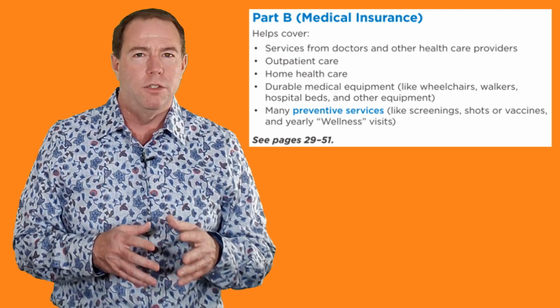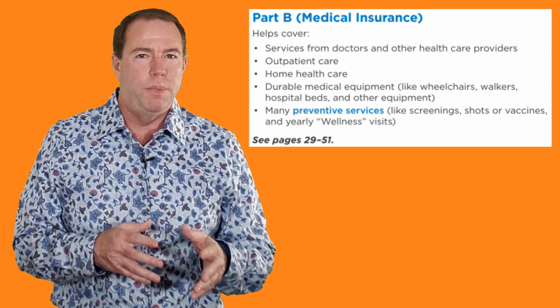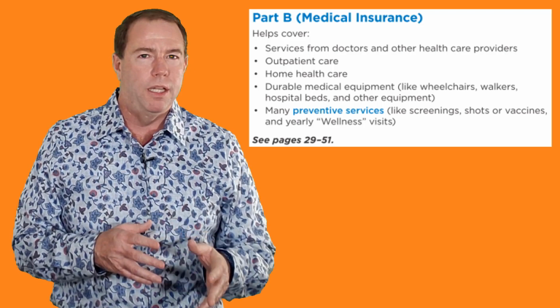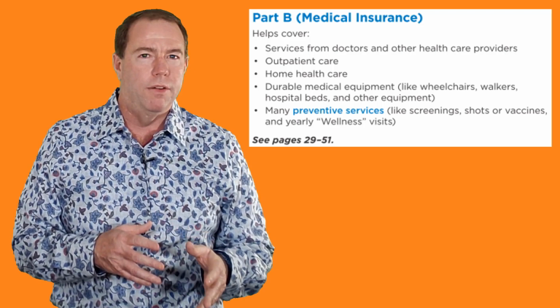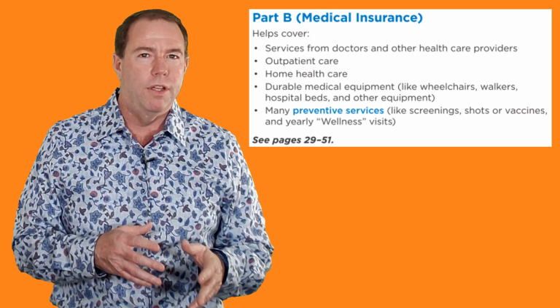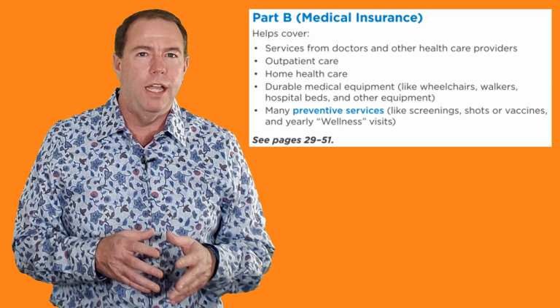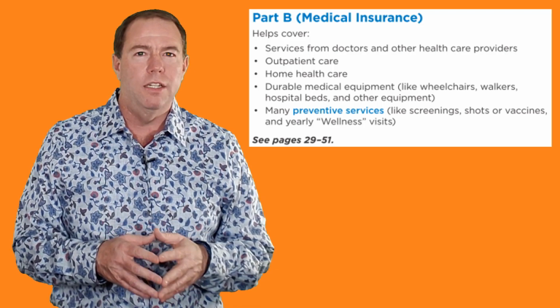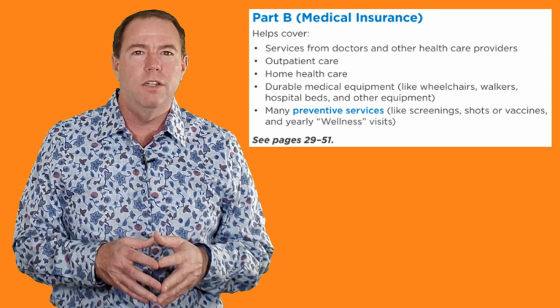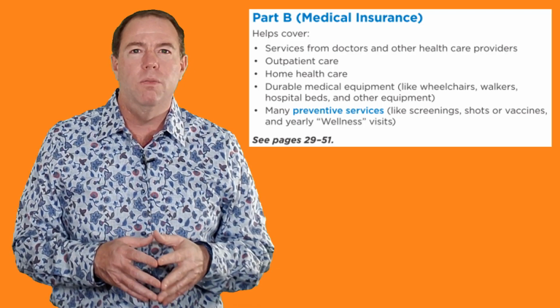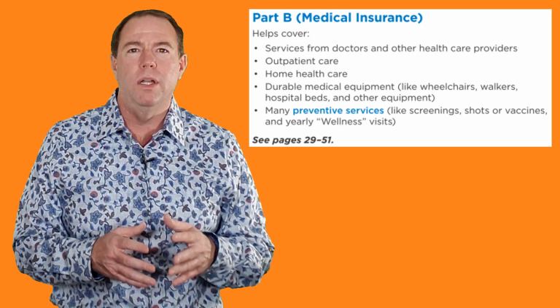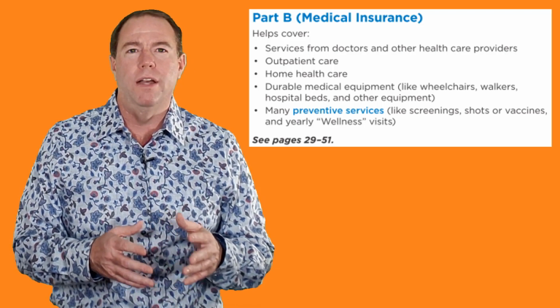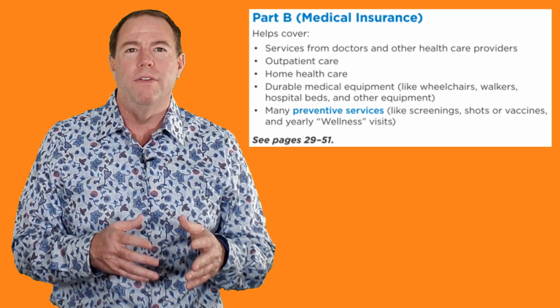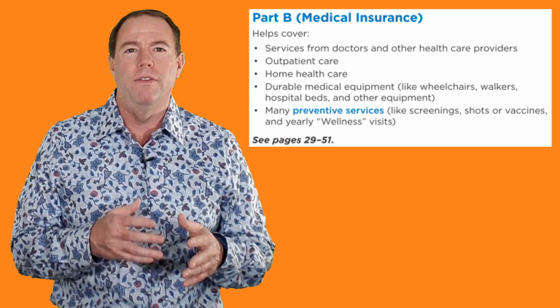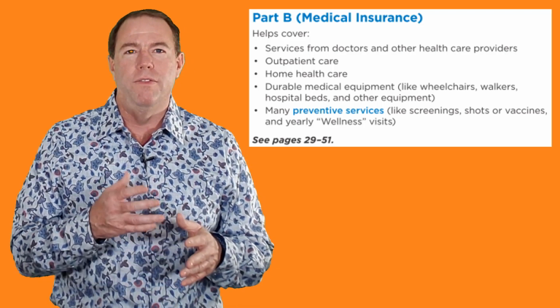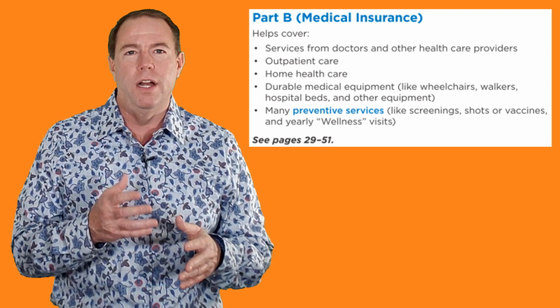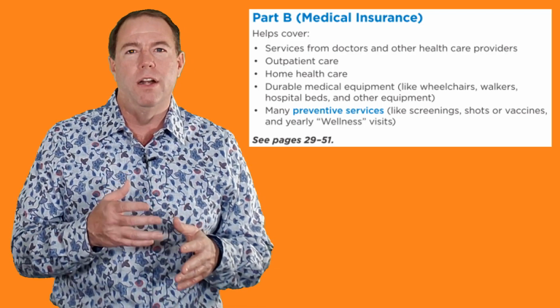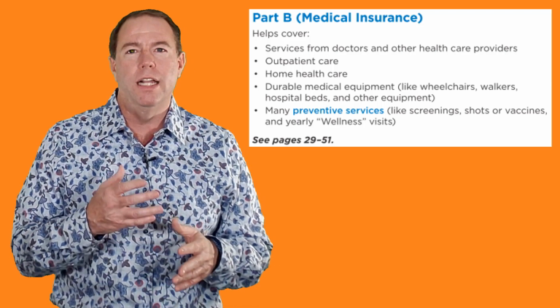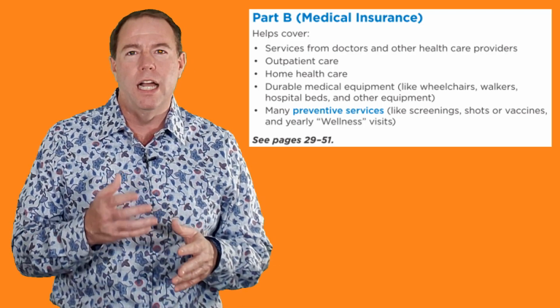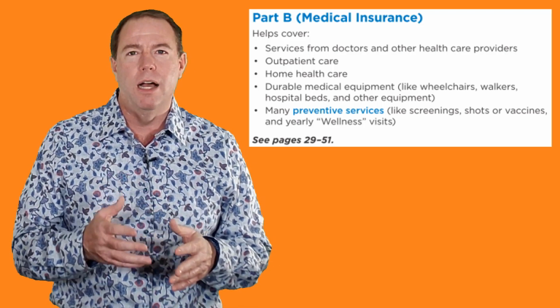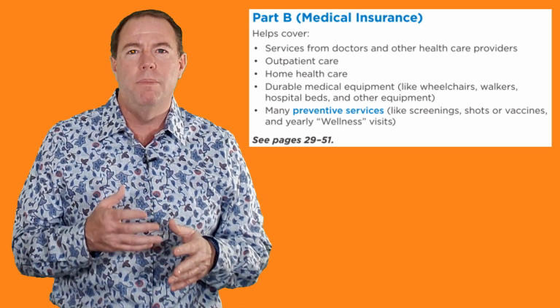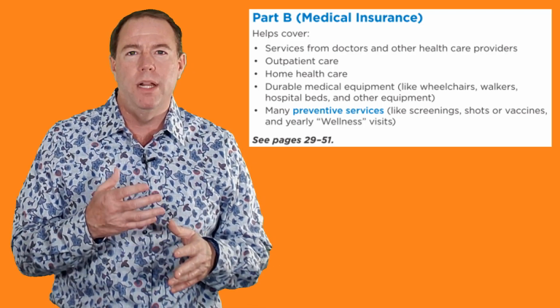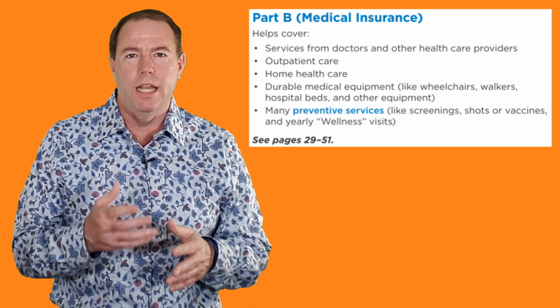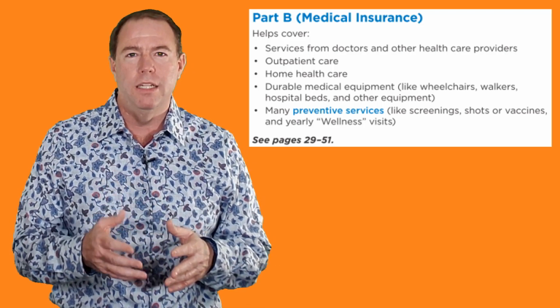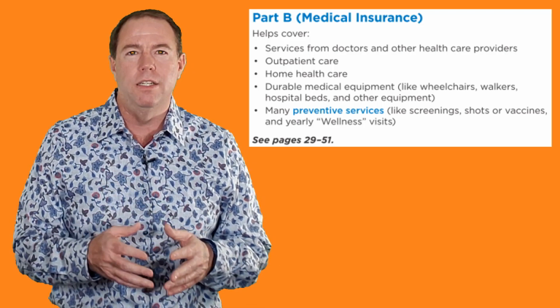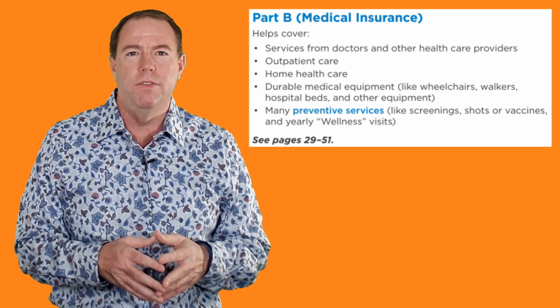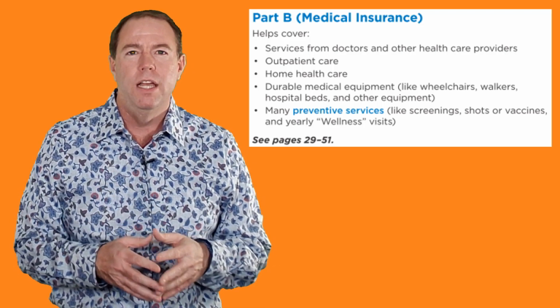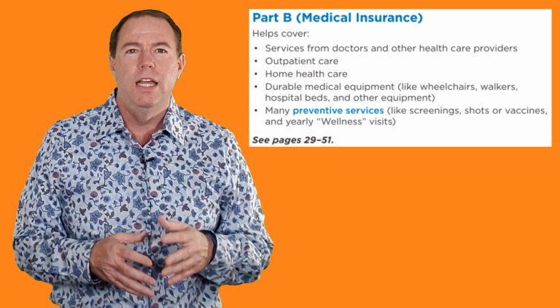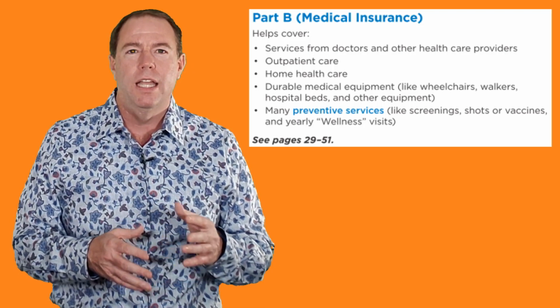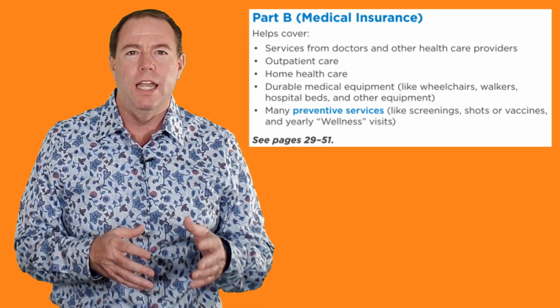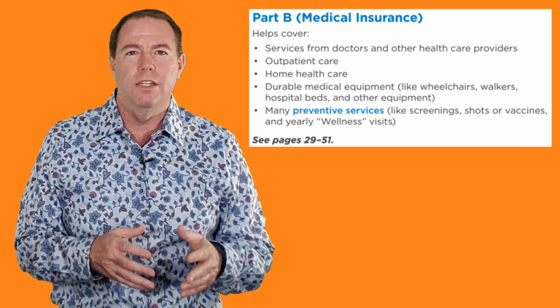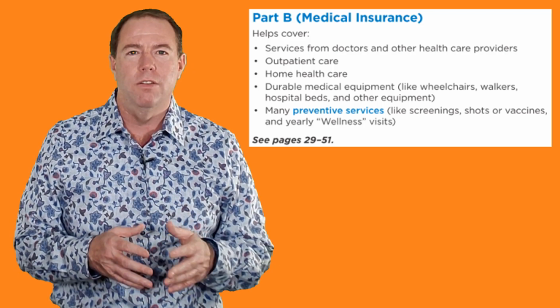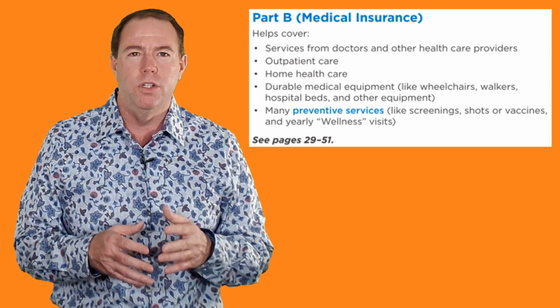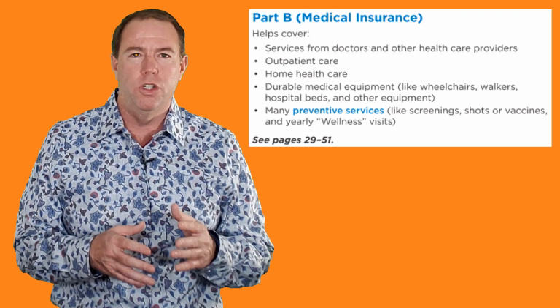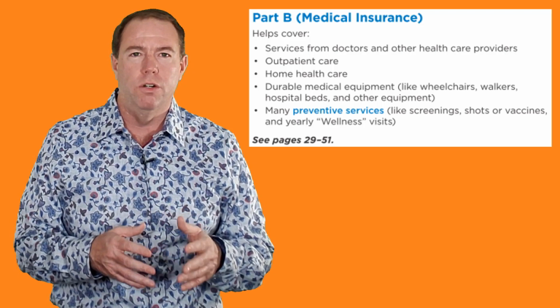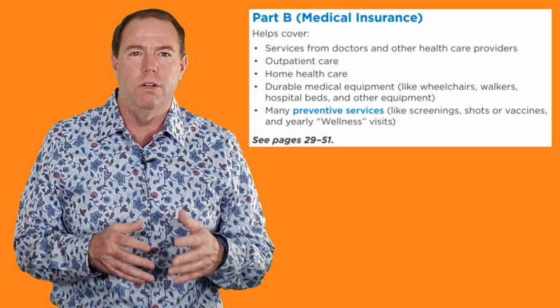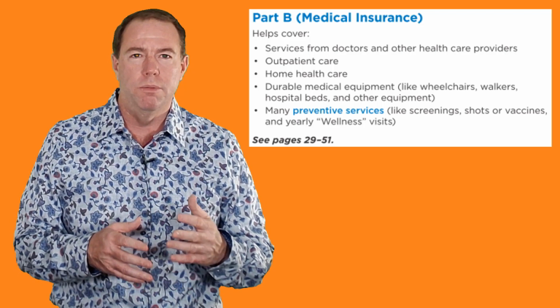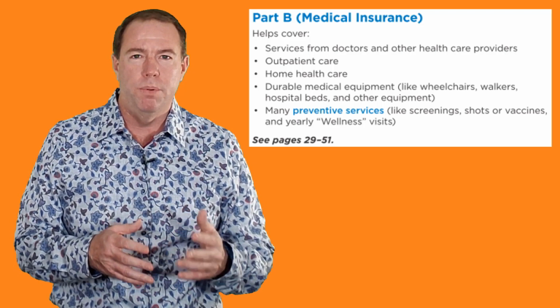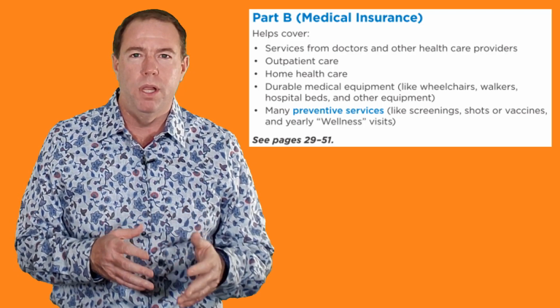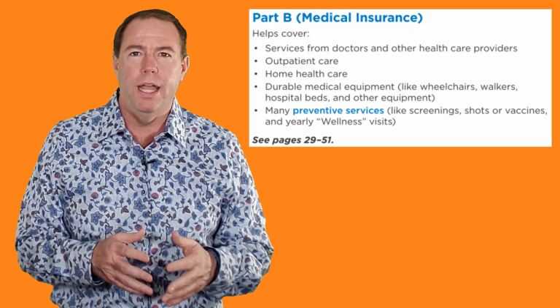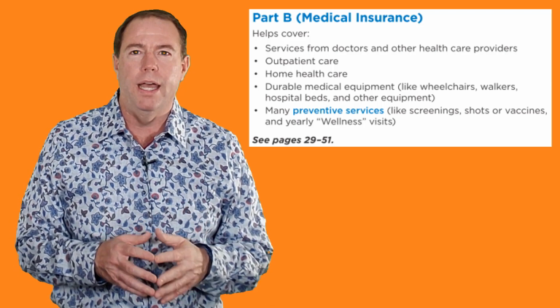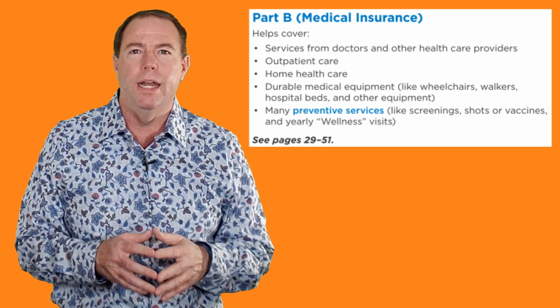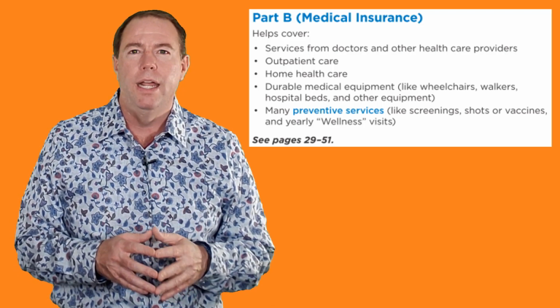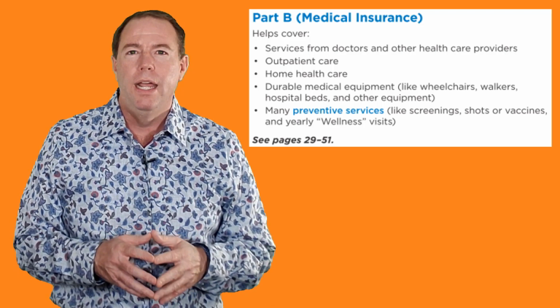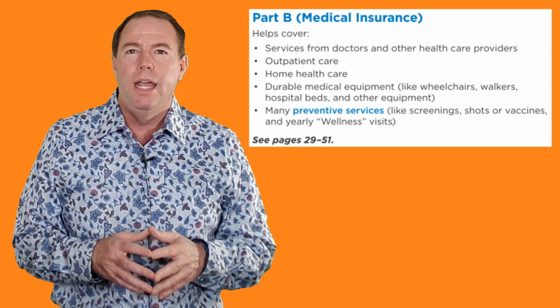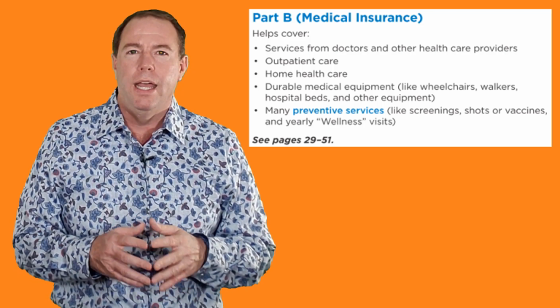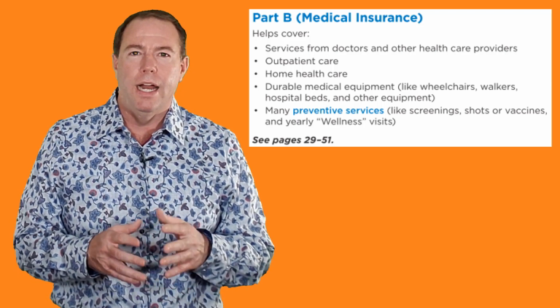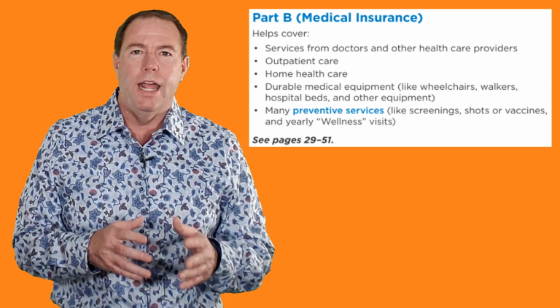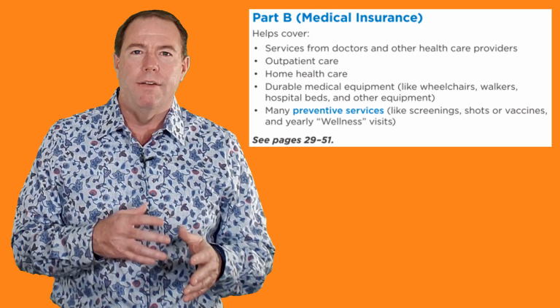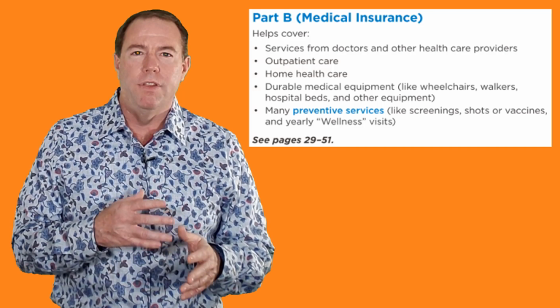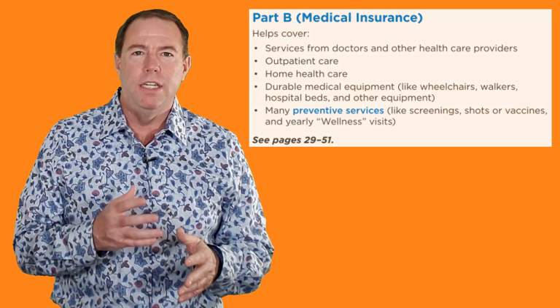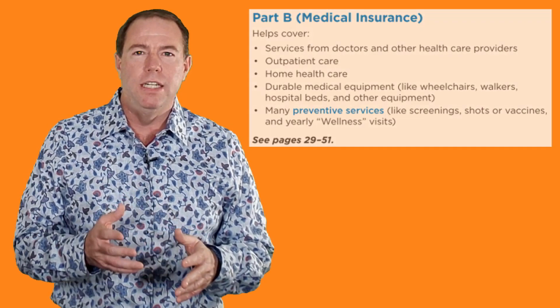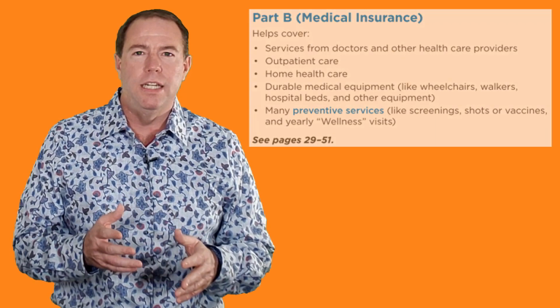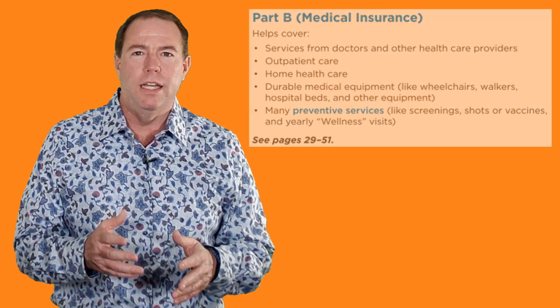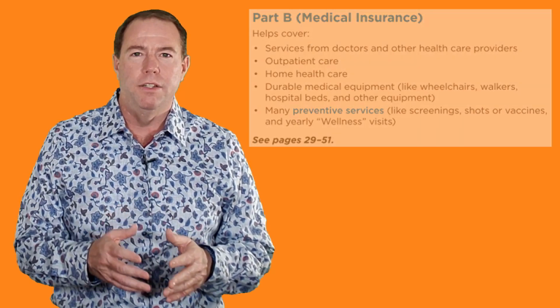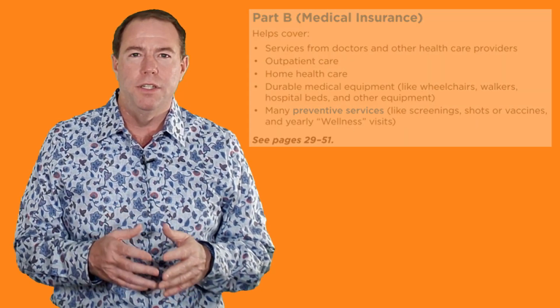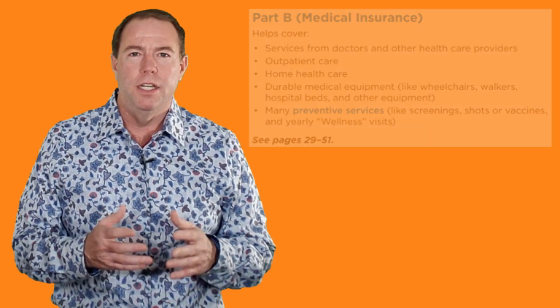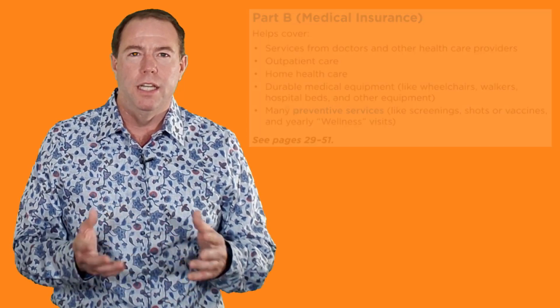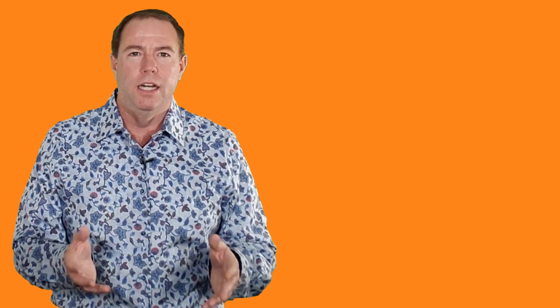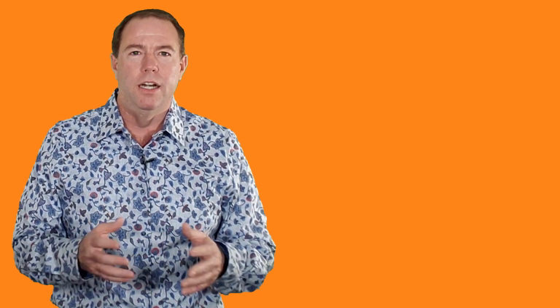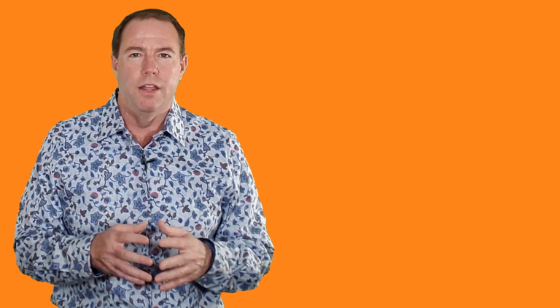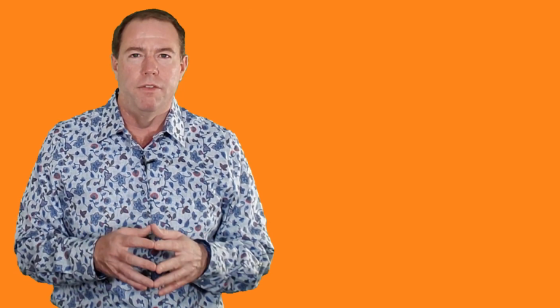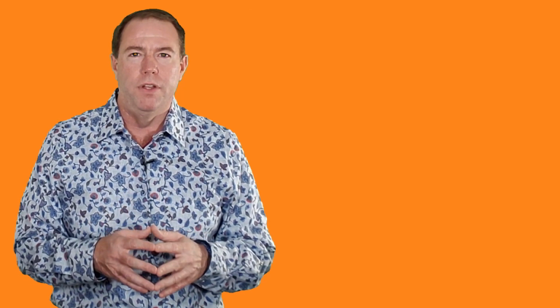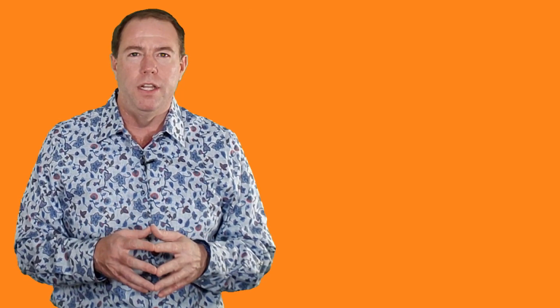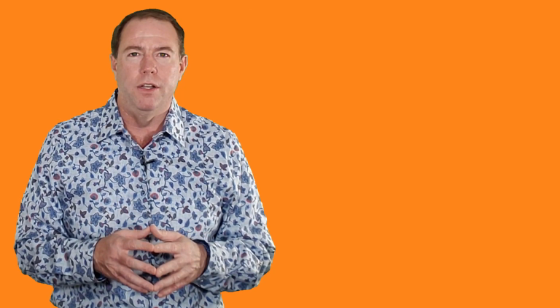And speaking of cancer, we have a very comprehensive cancer insurance plan, and I have the details in another video.